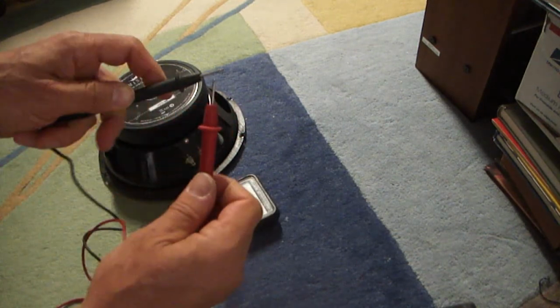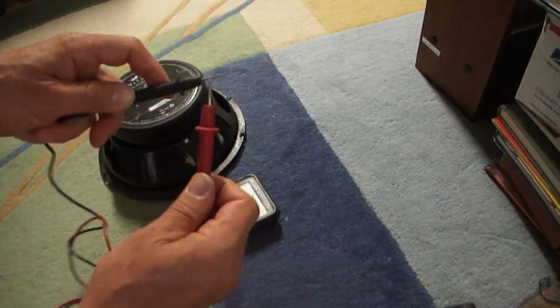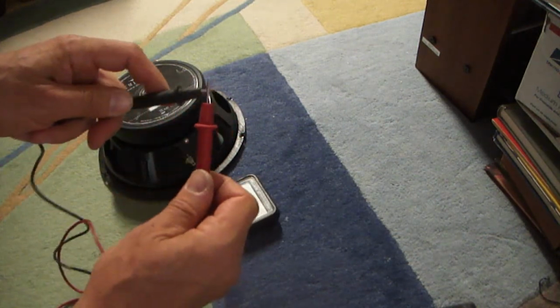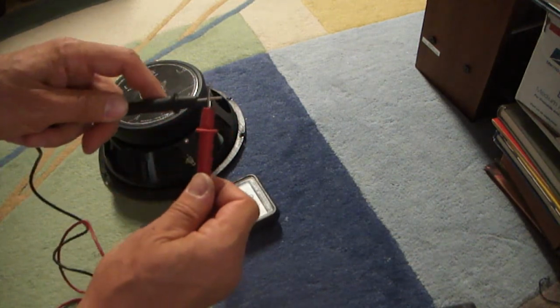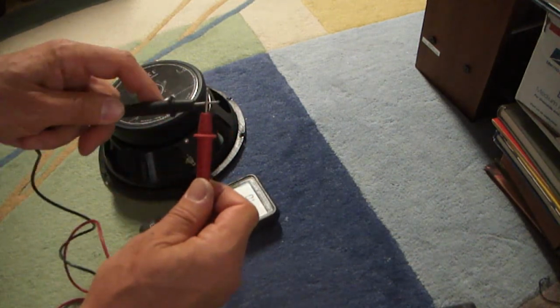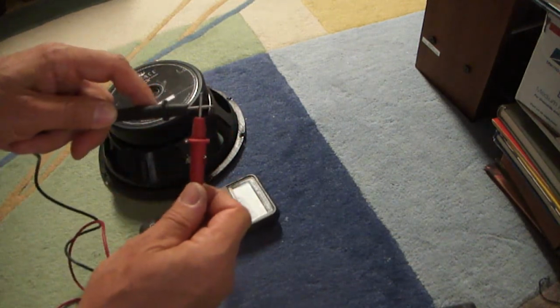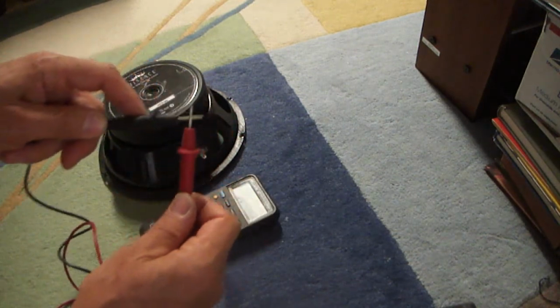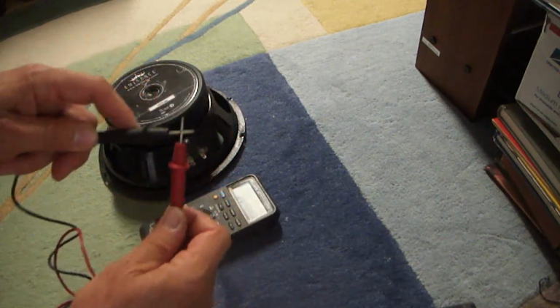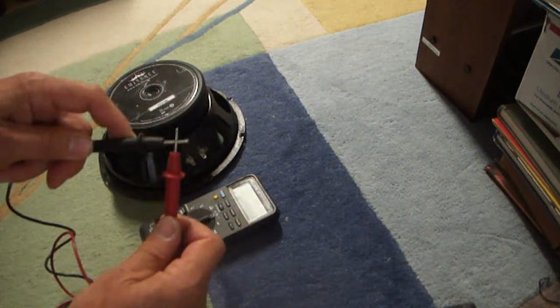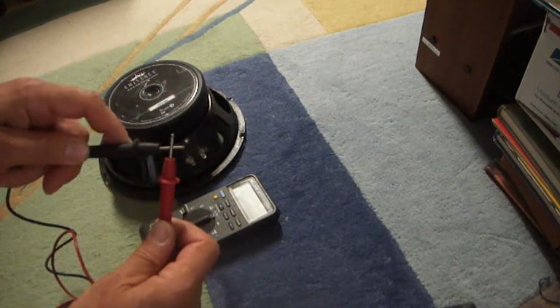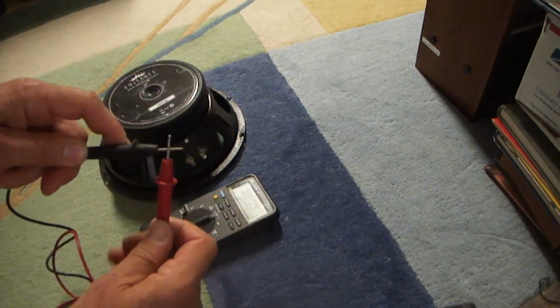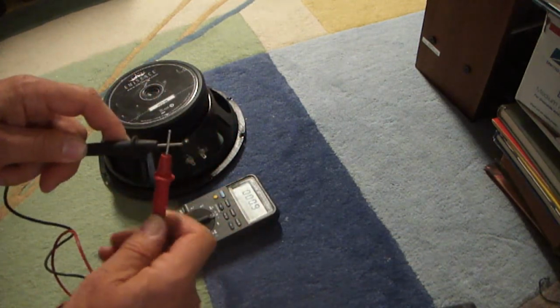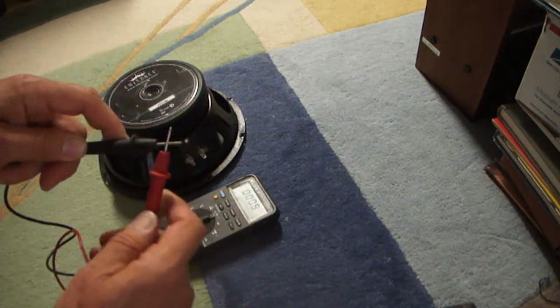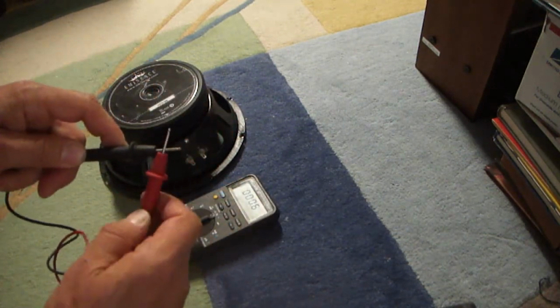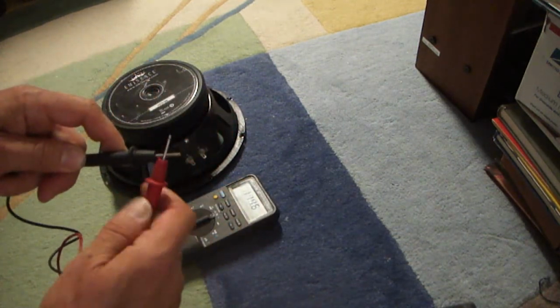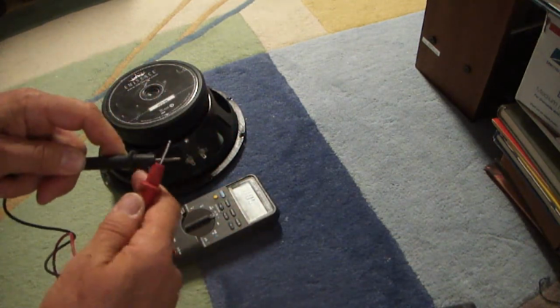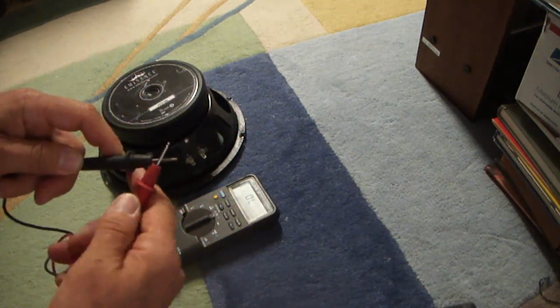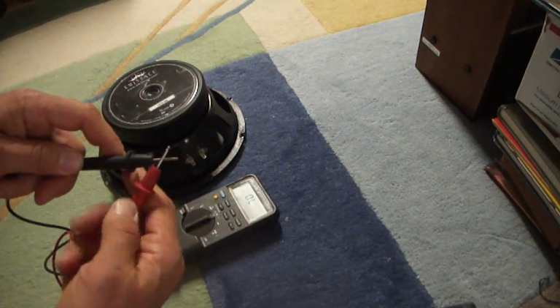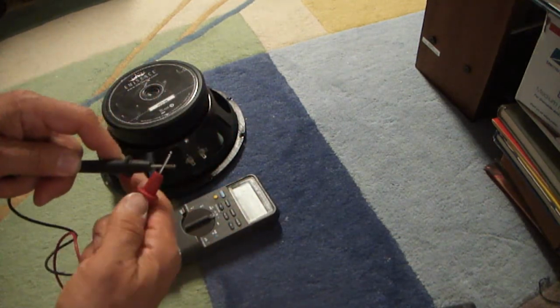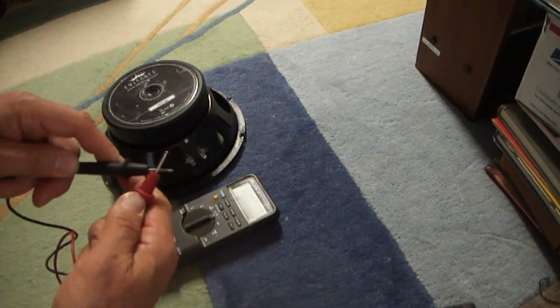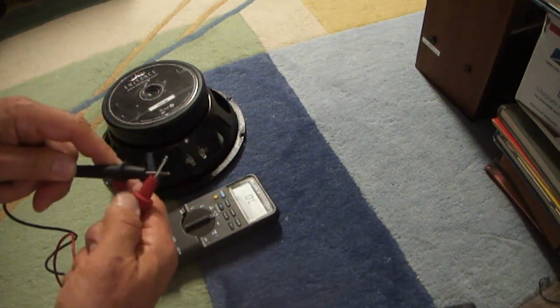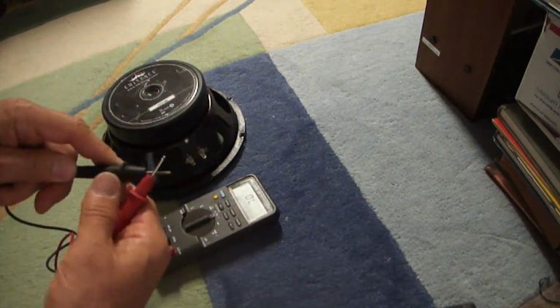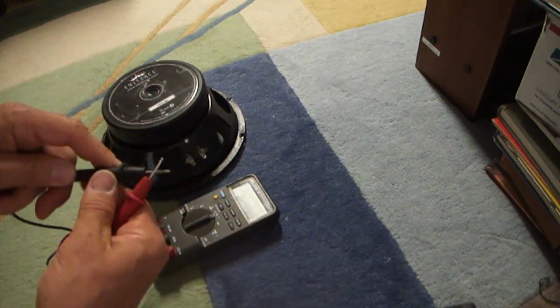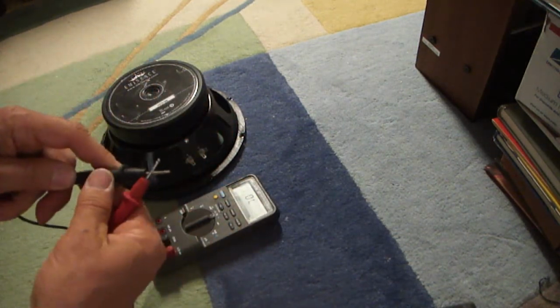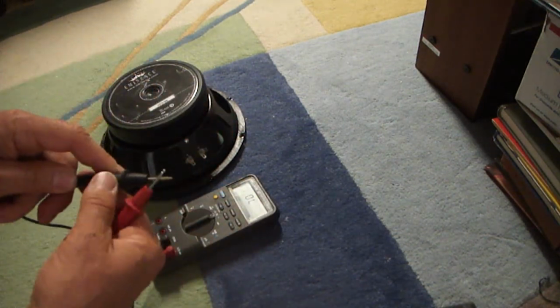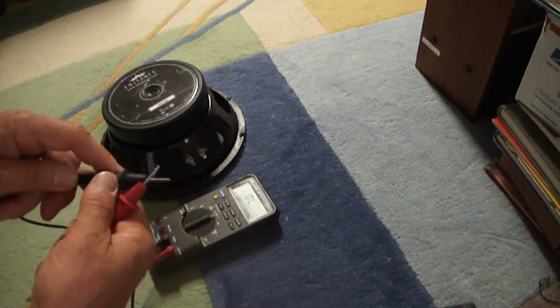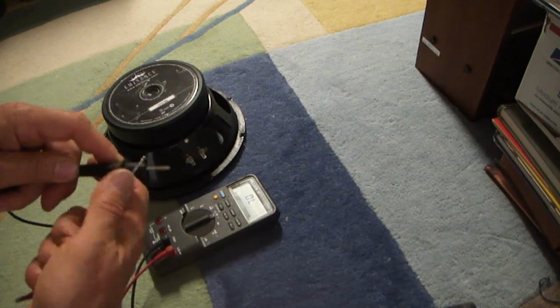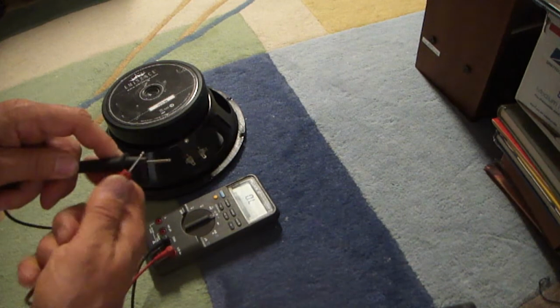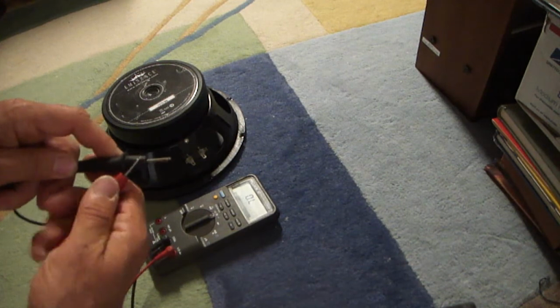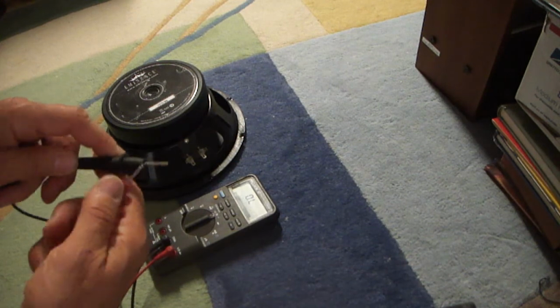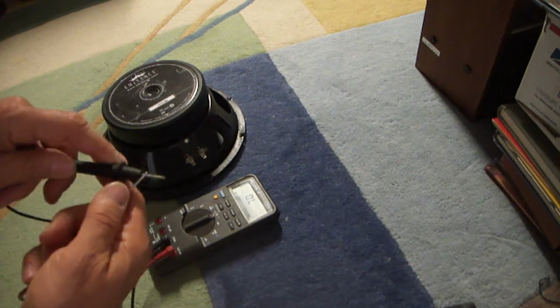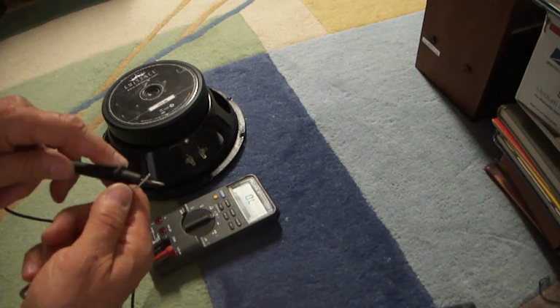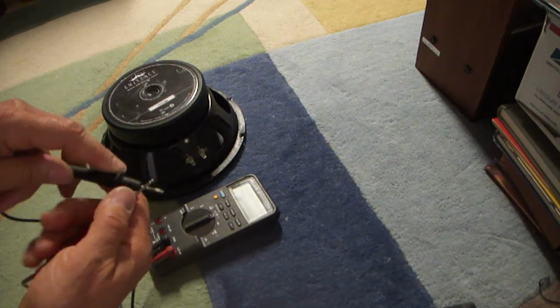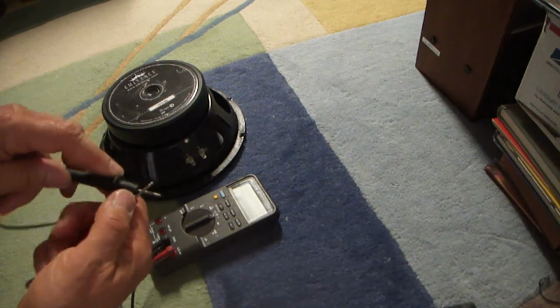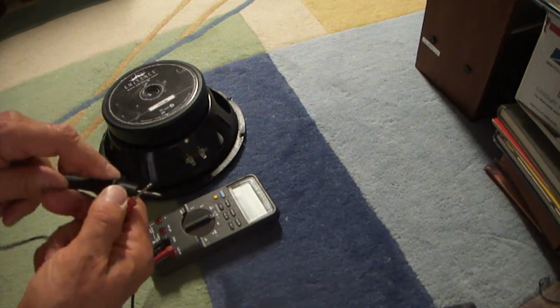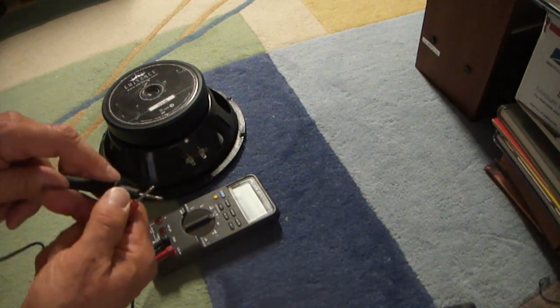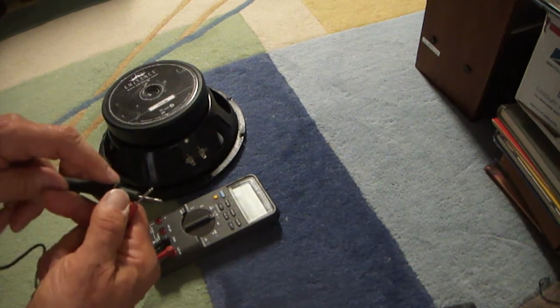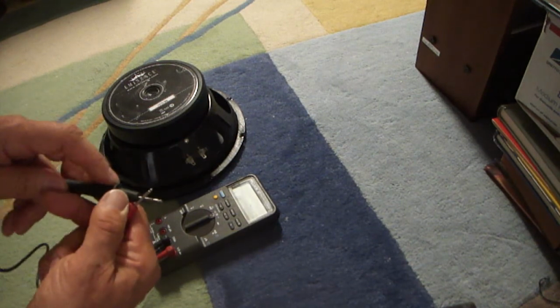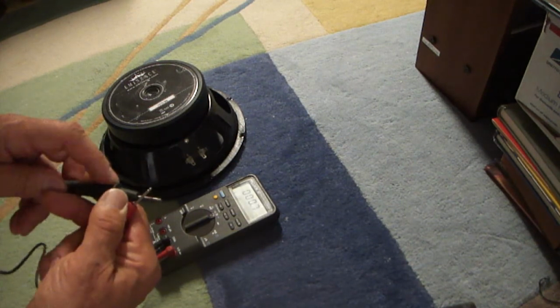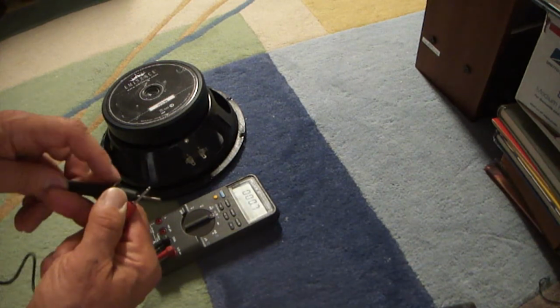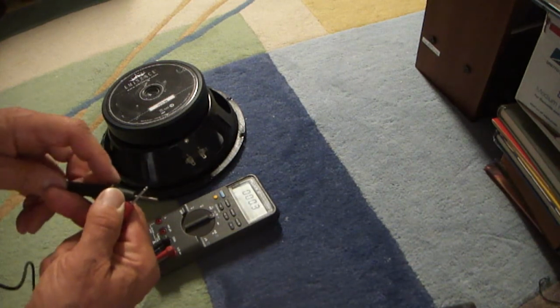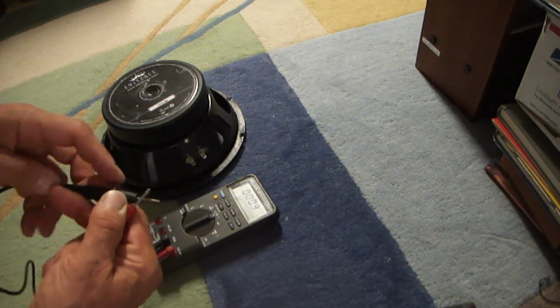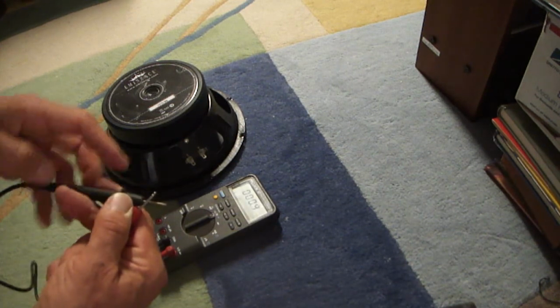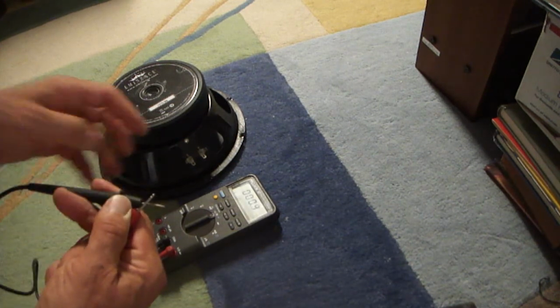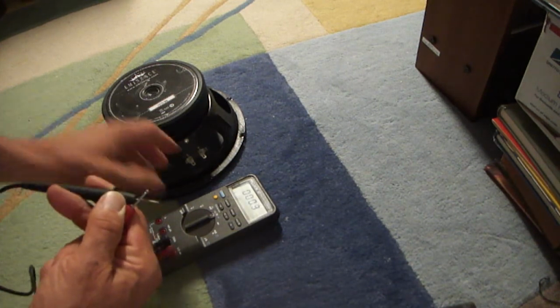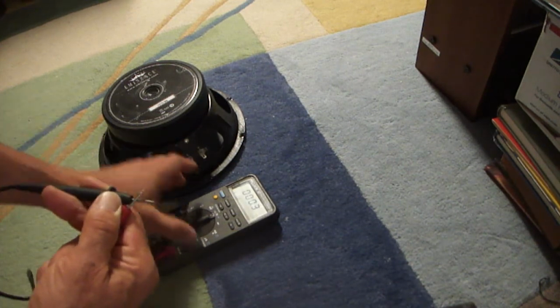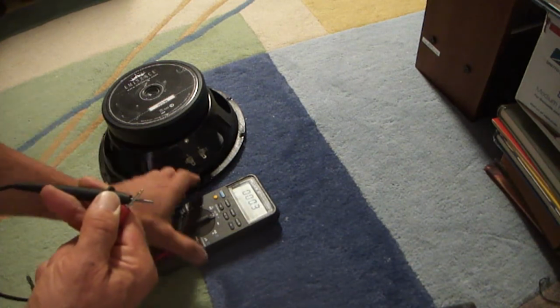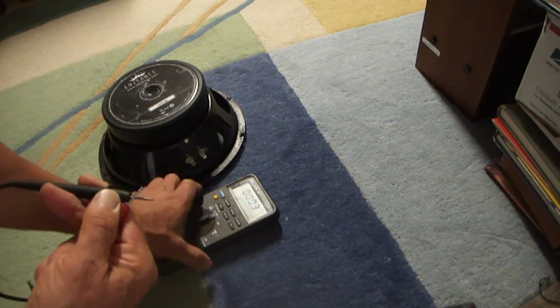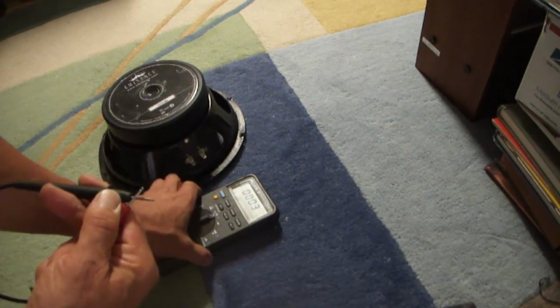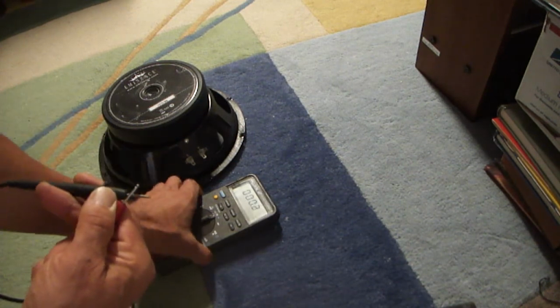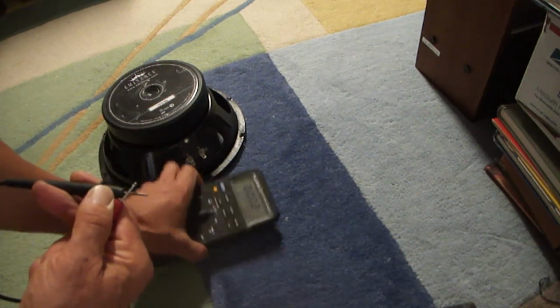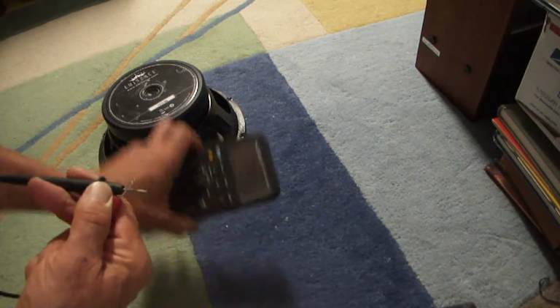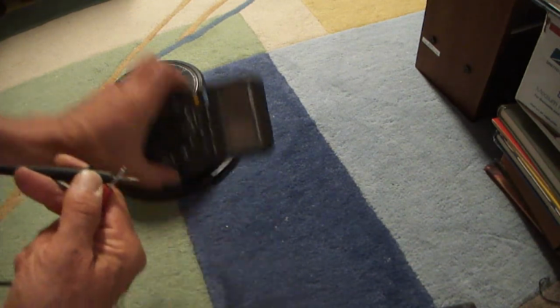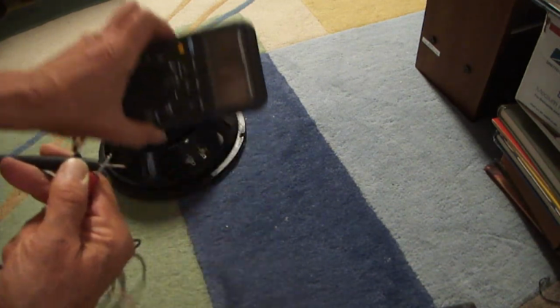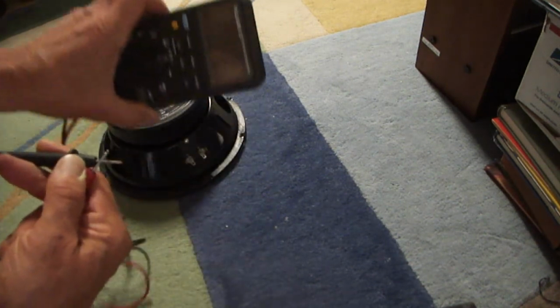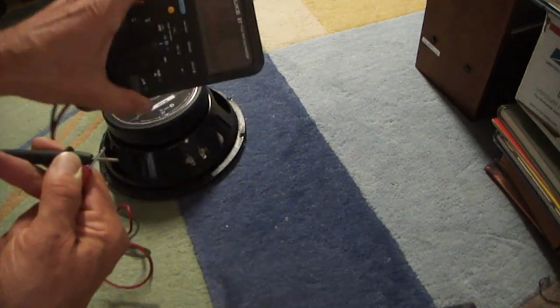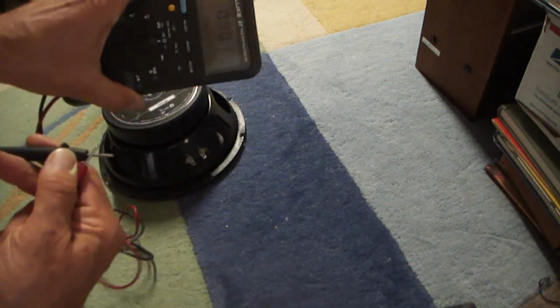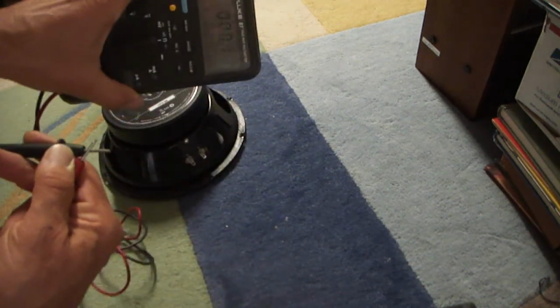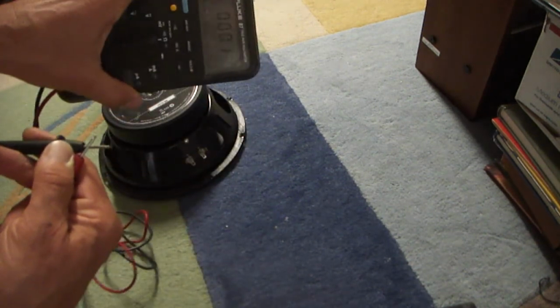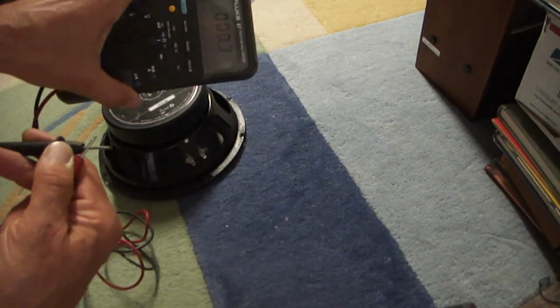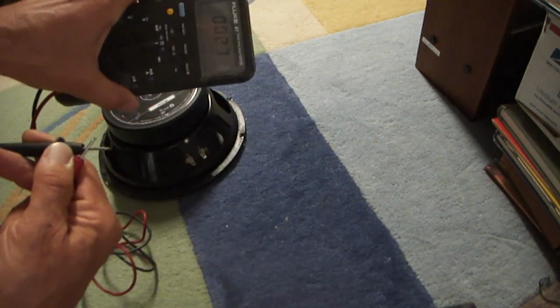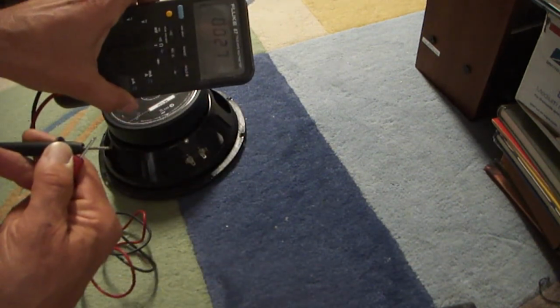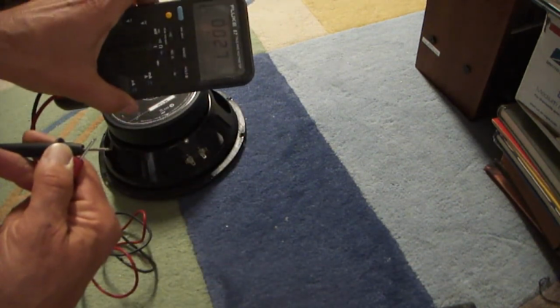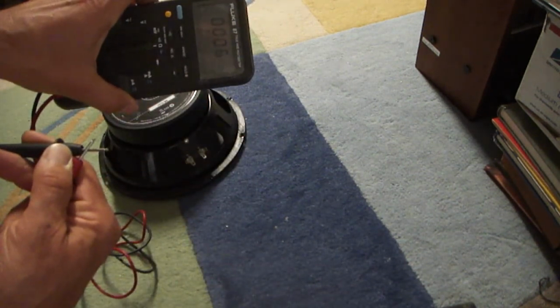First, connect the two cables together. It's supposed to show zero — and not bad, it does.